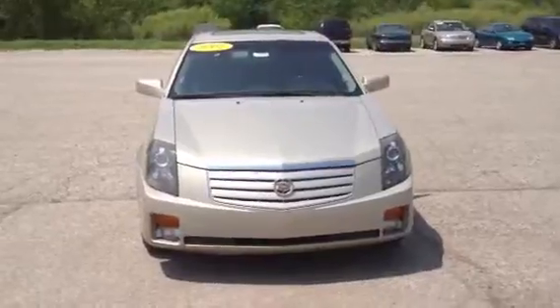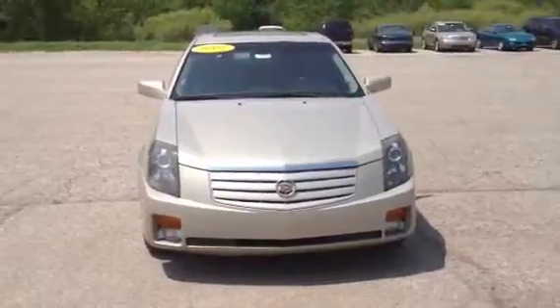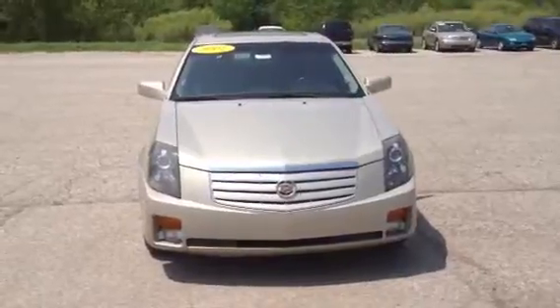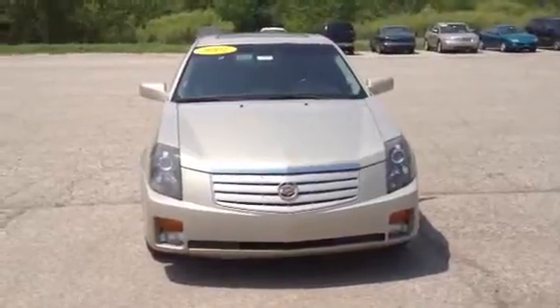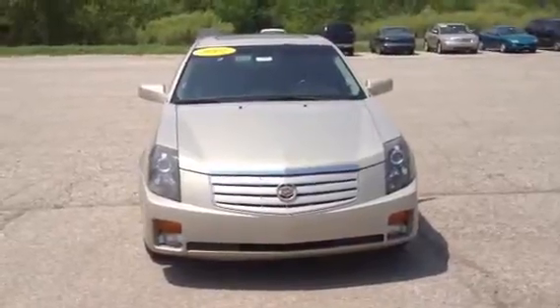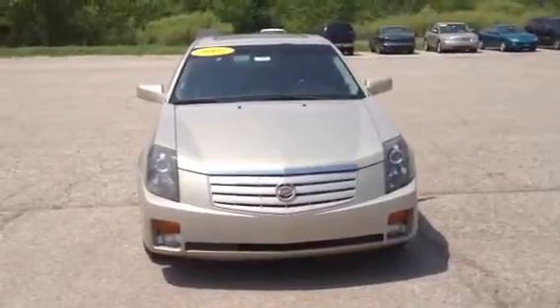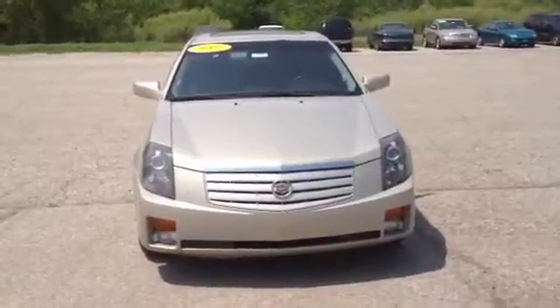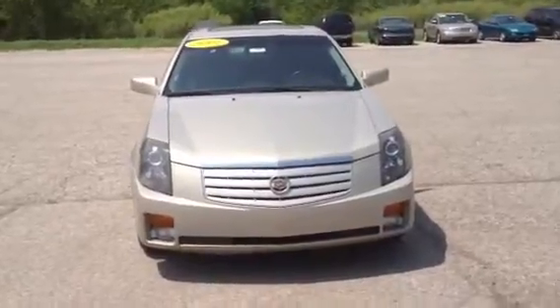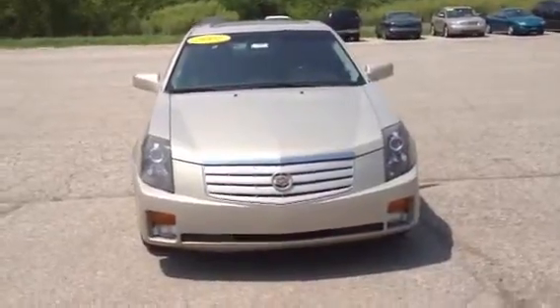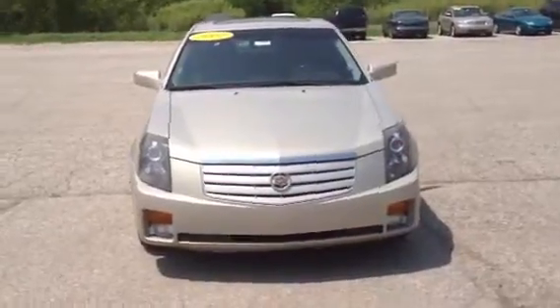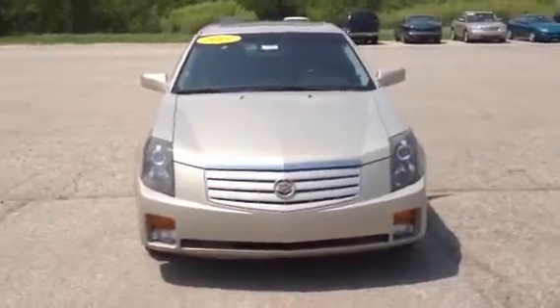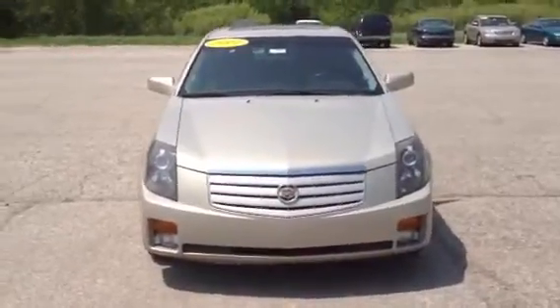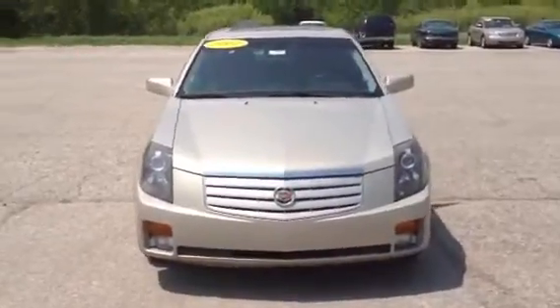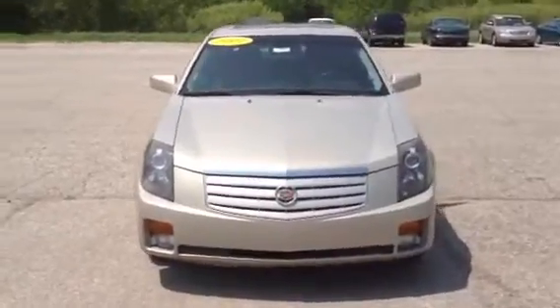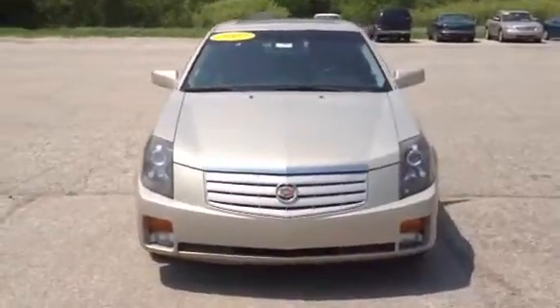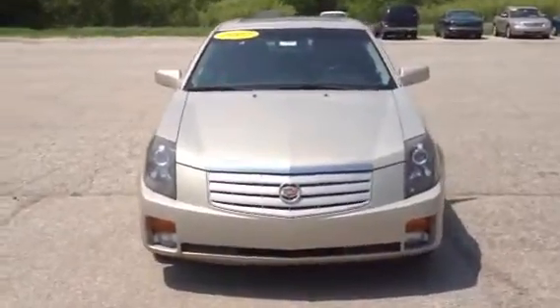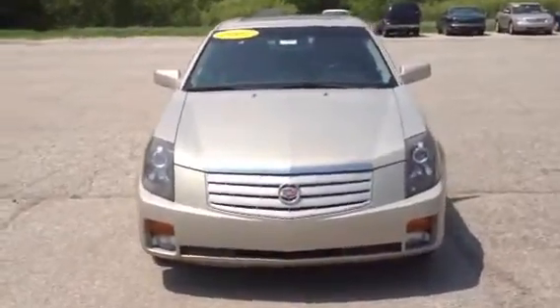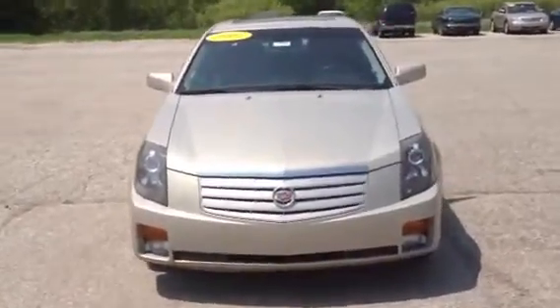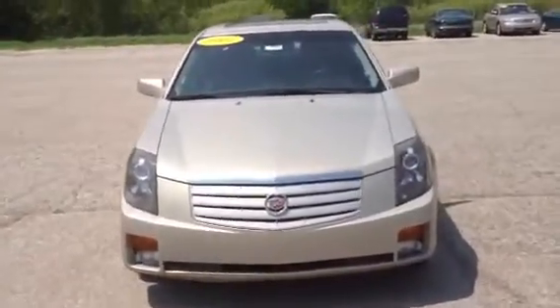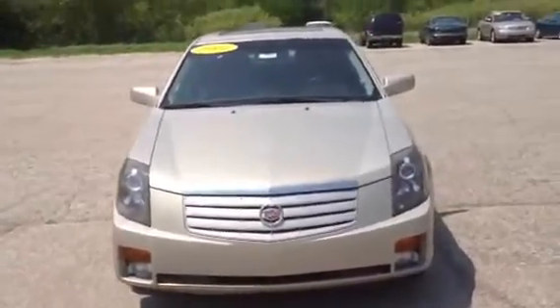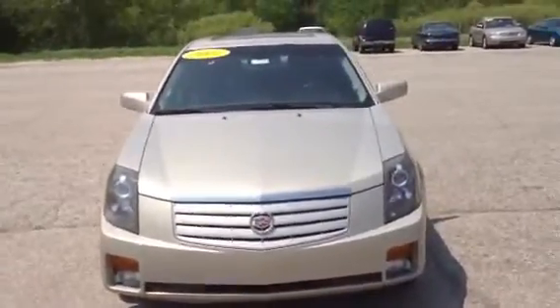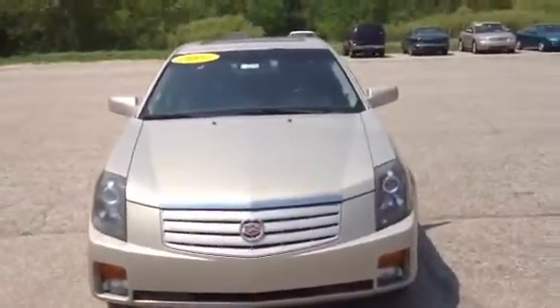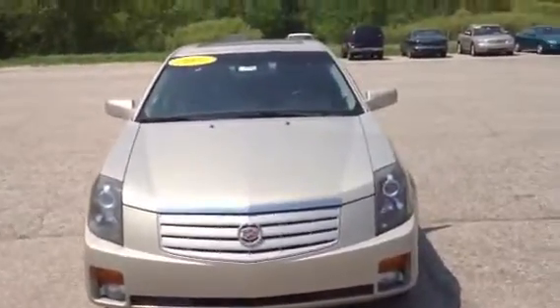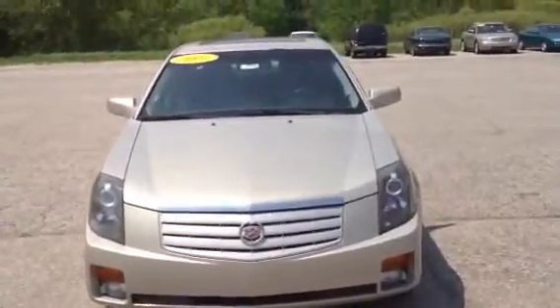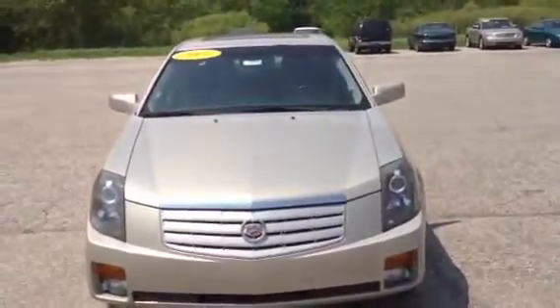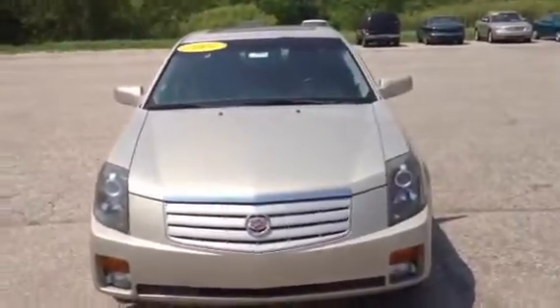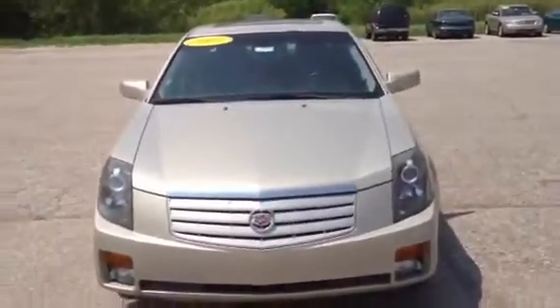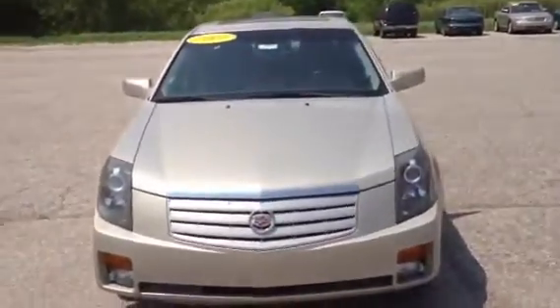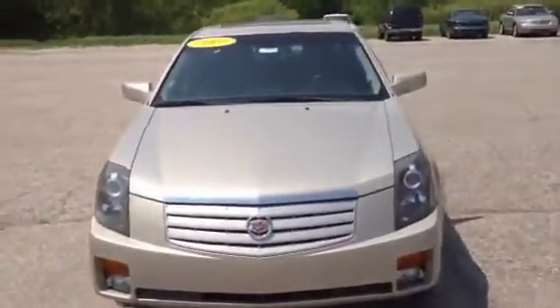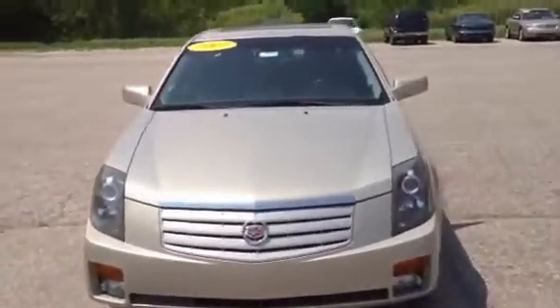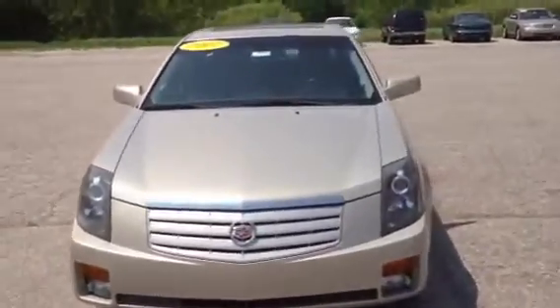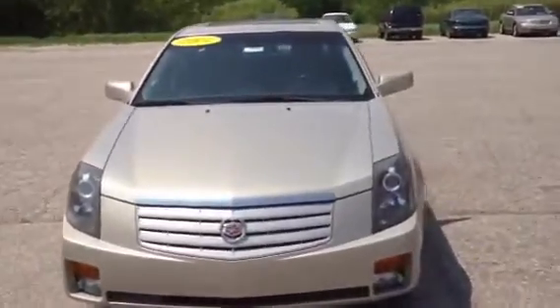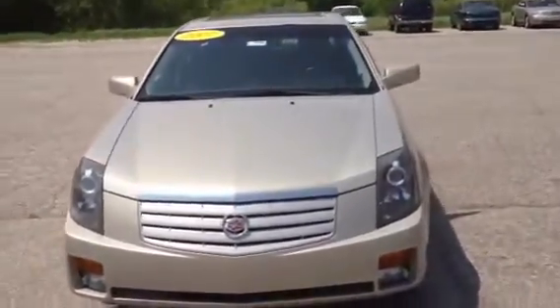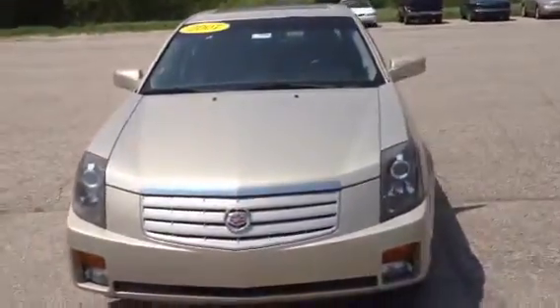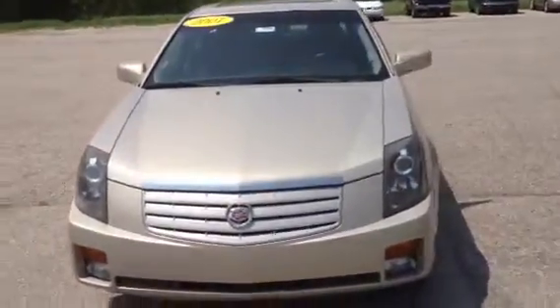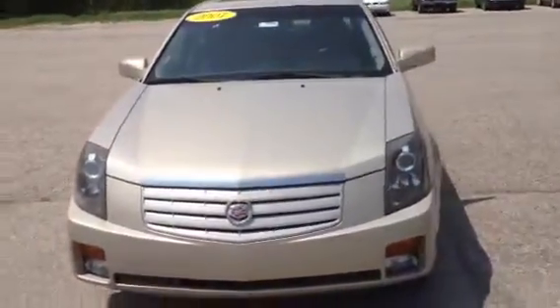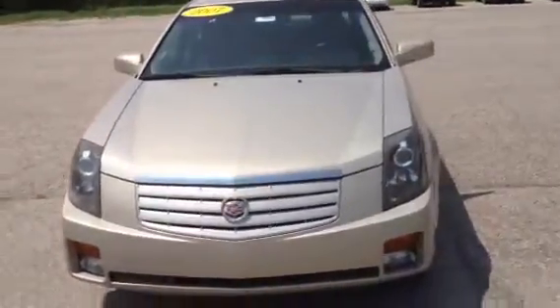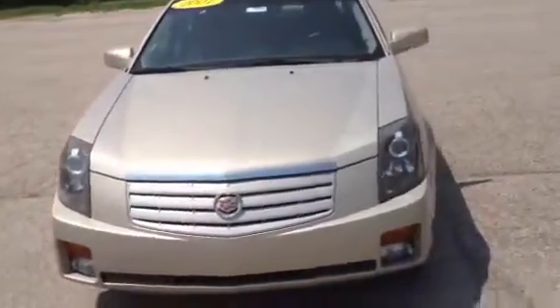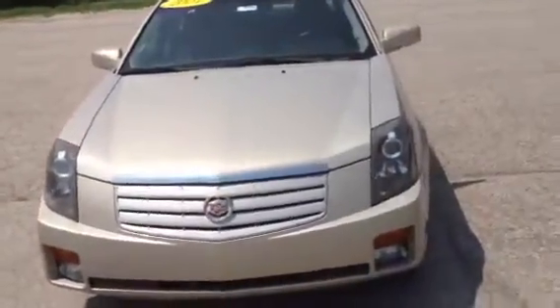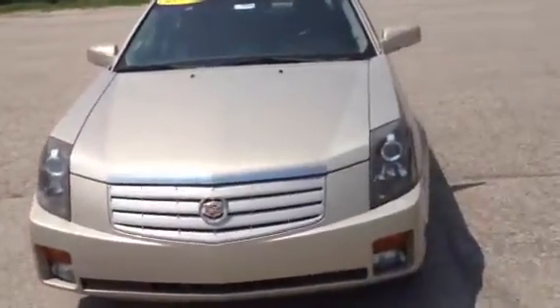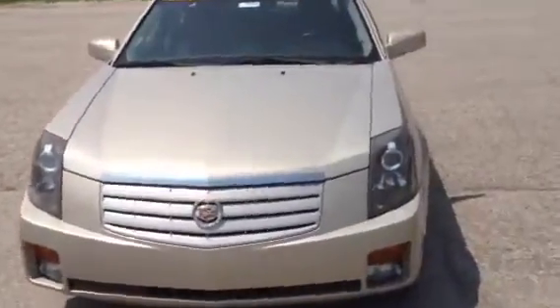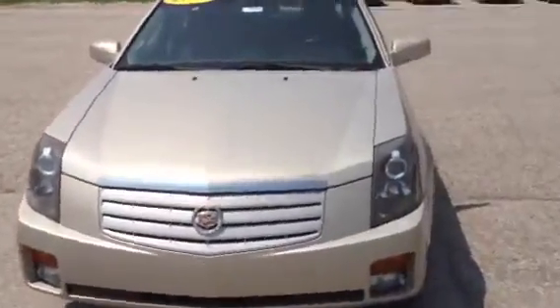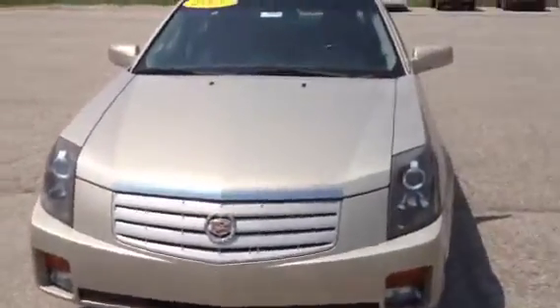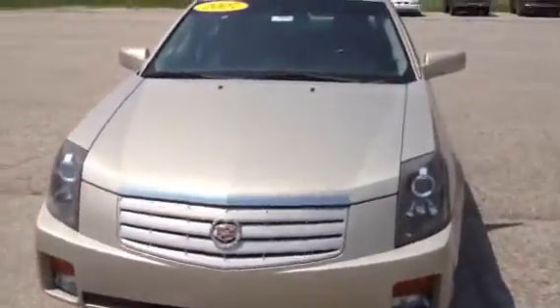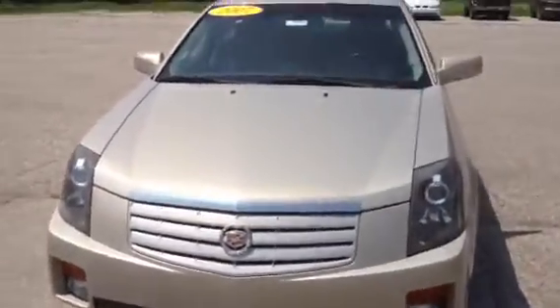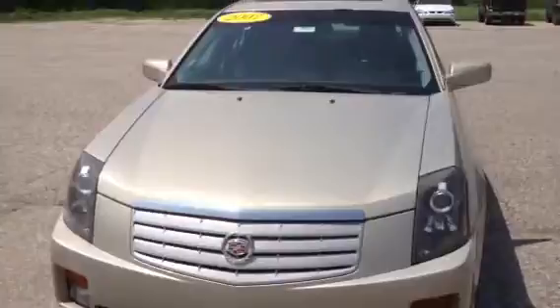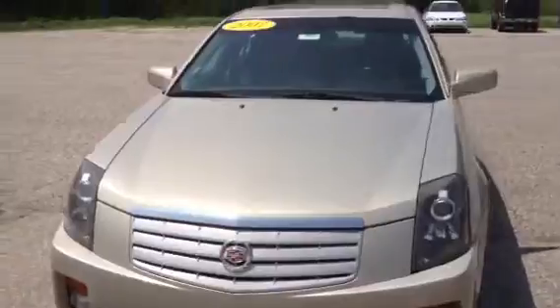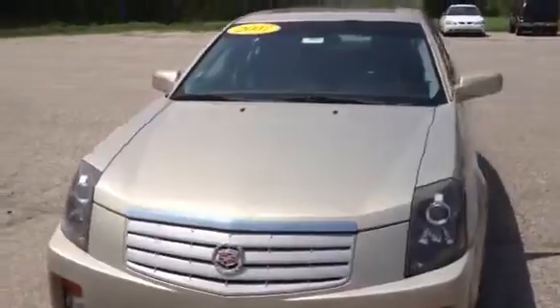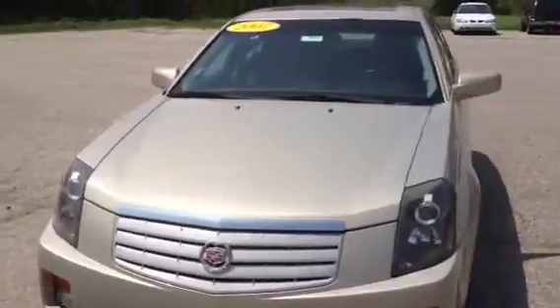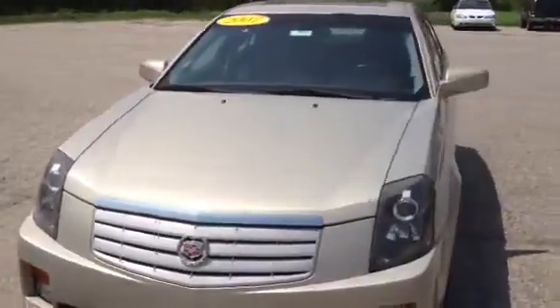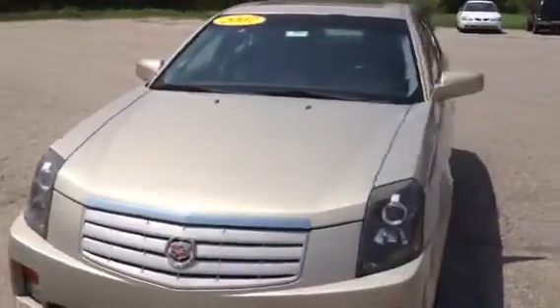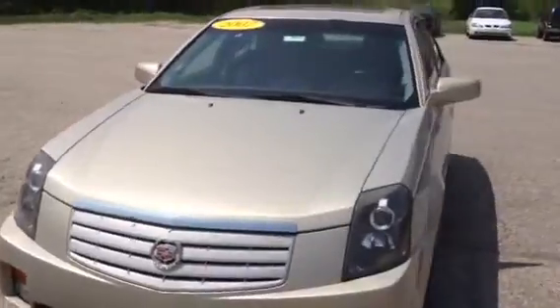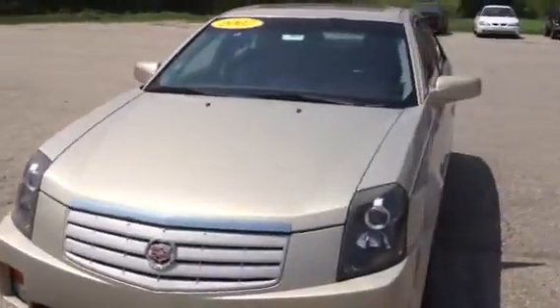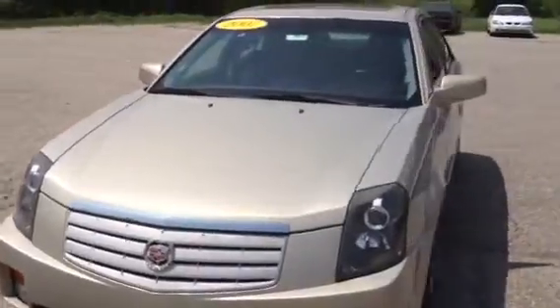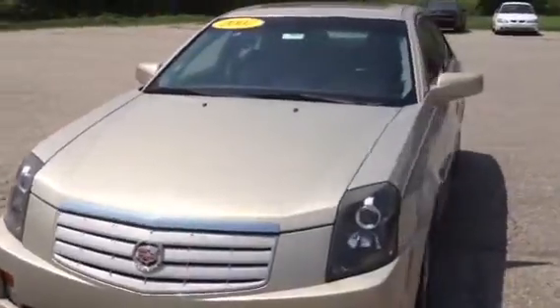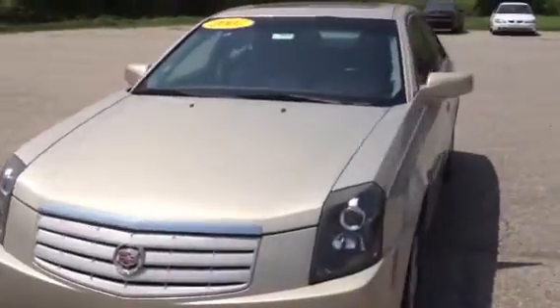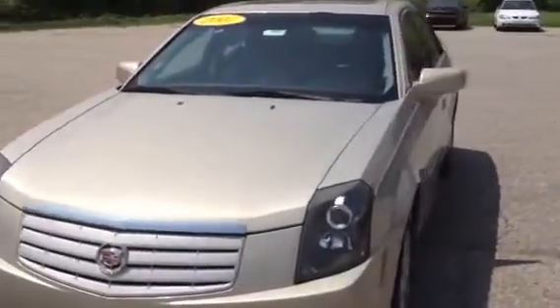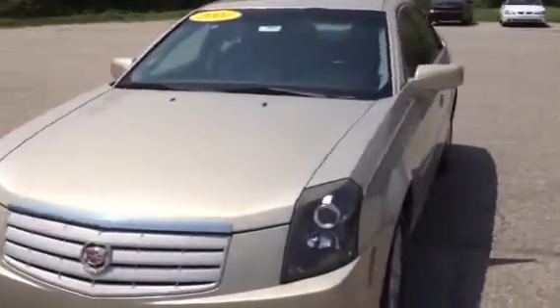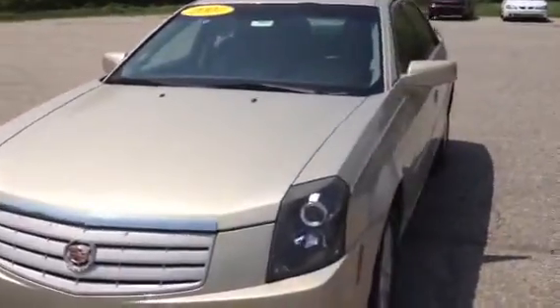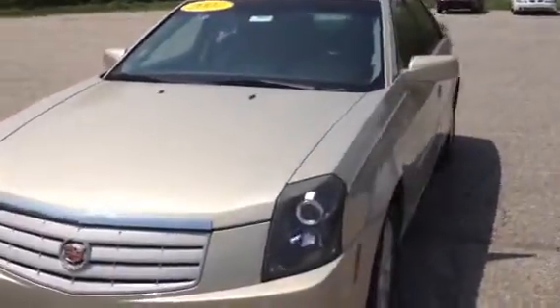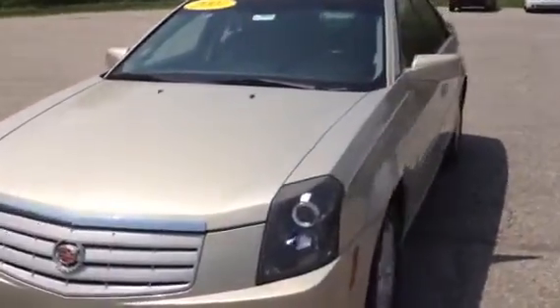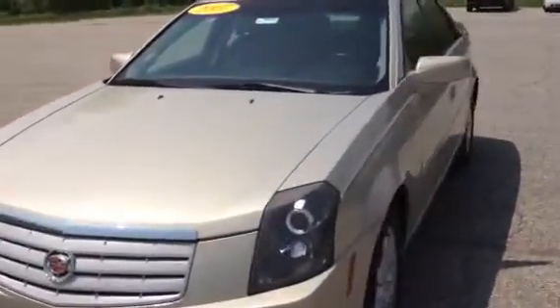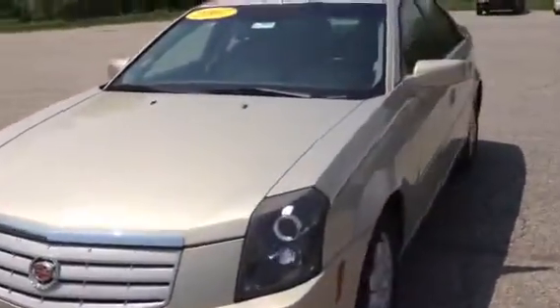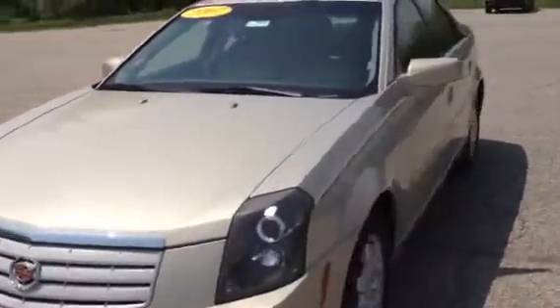Hey guys, Norm from Schaefer Chevrolet here. We're here with our 2007 Cadillac CTS, only about 81,000 miles on here.